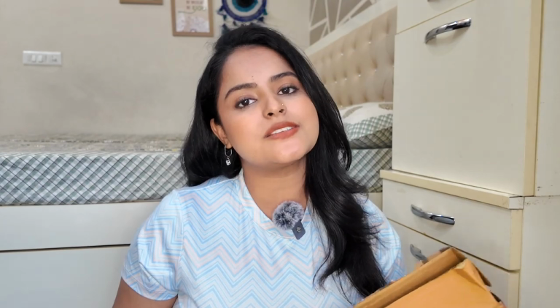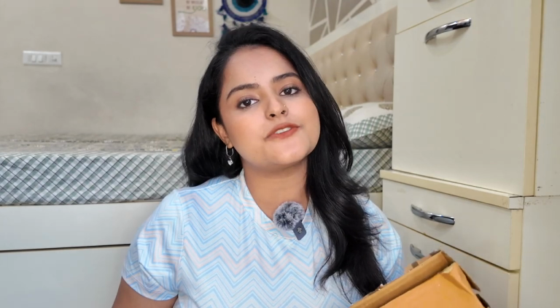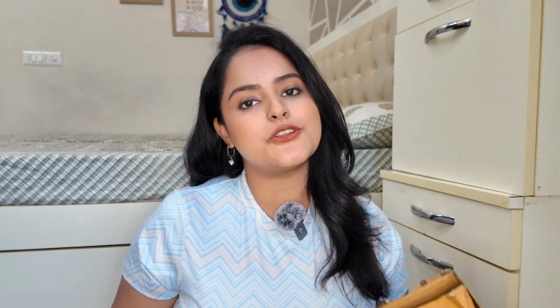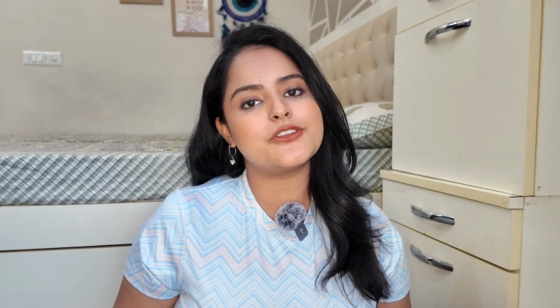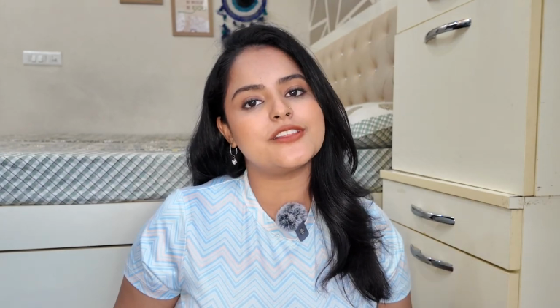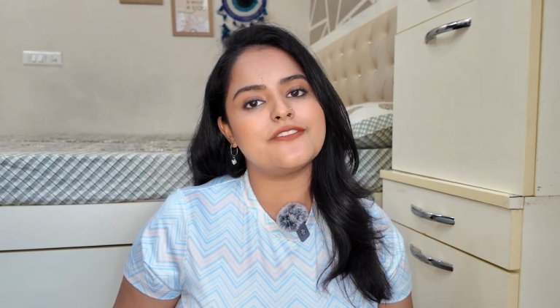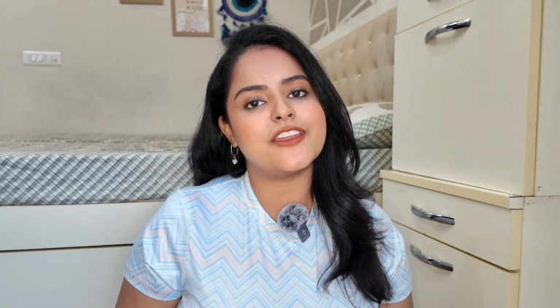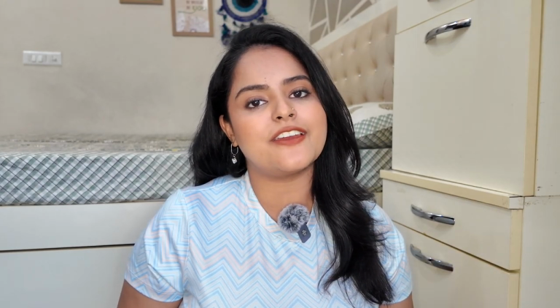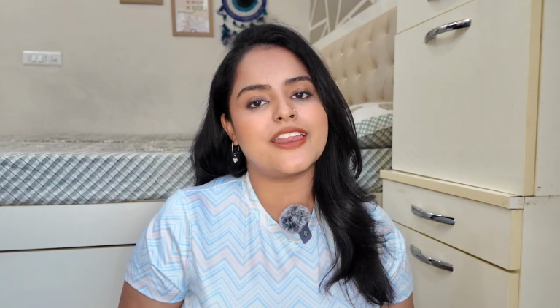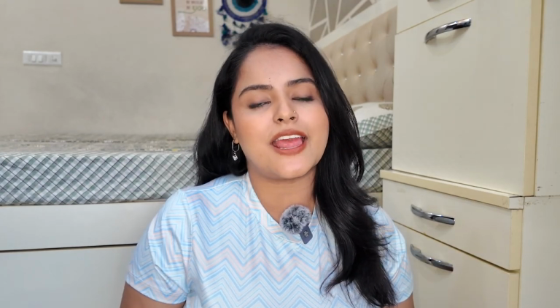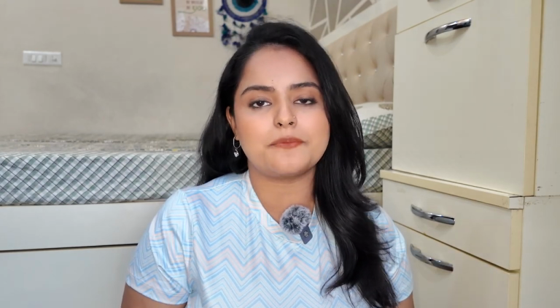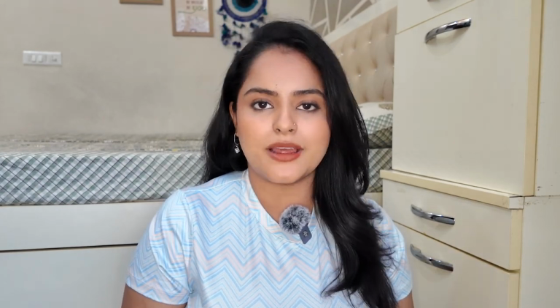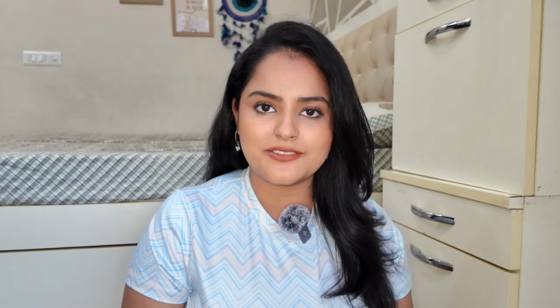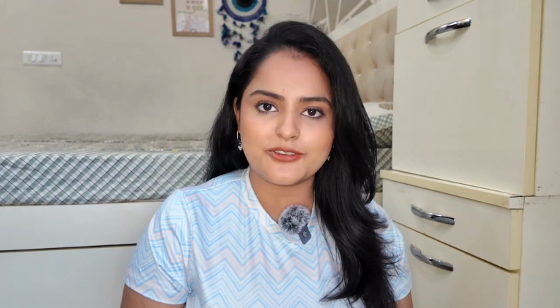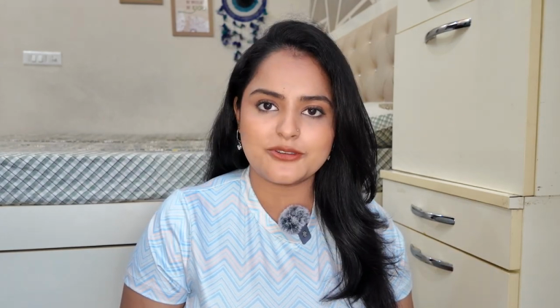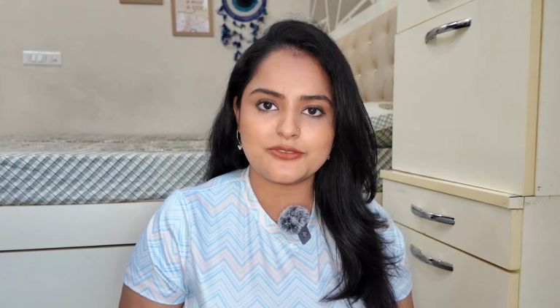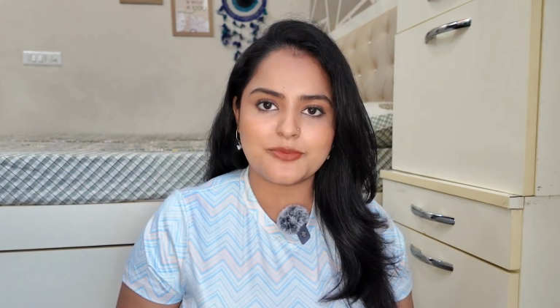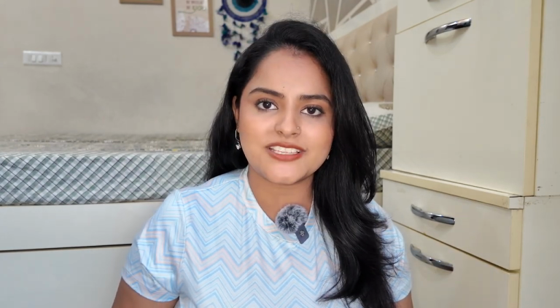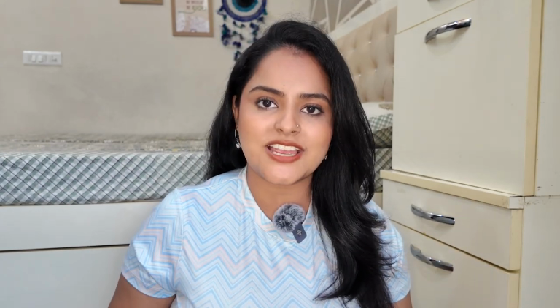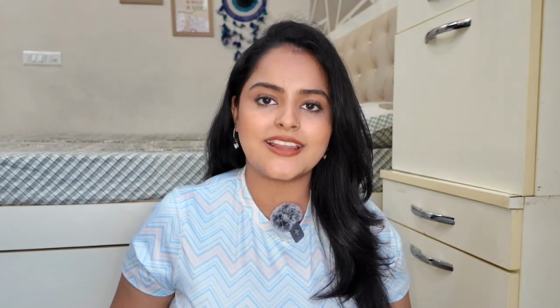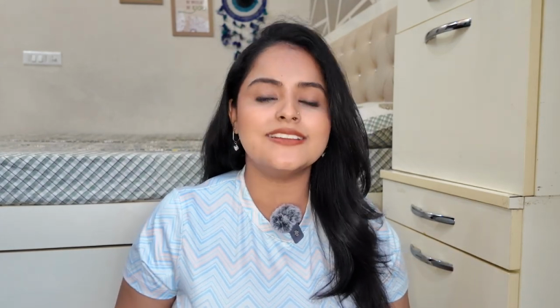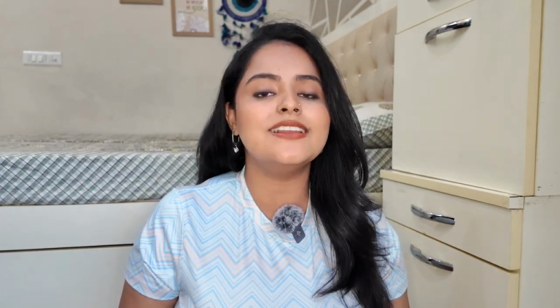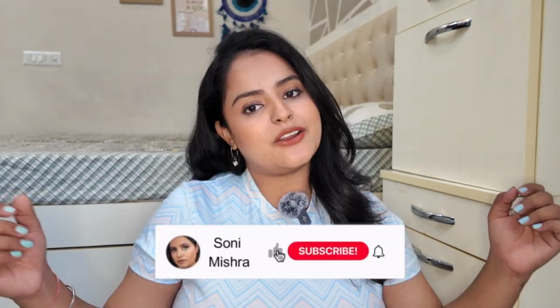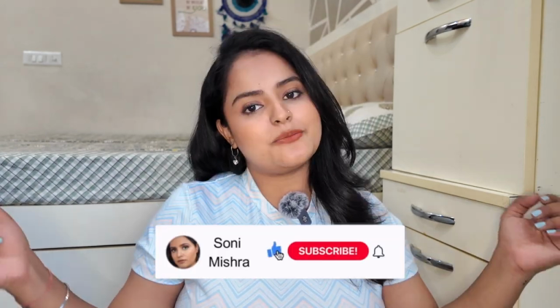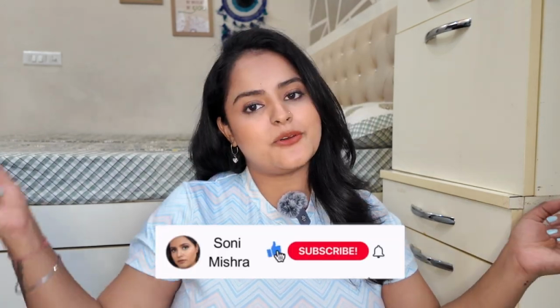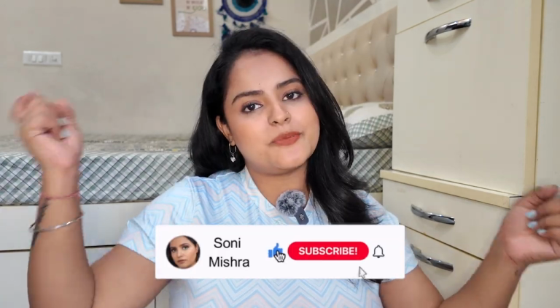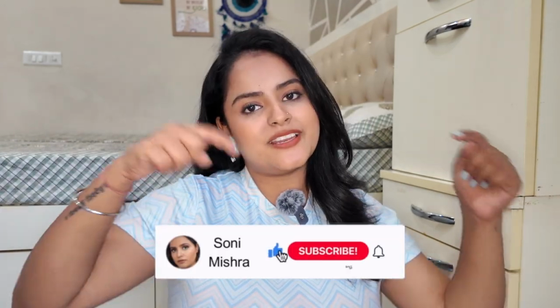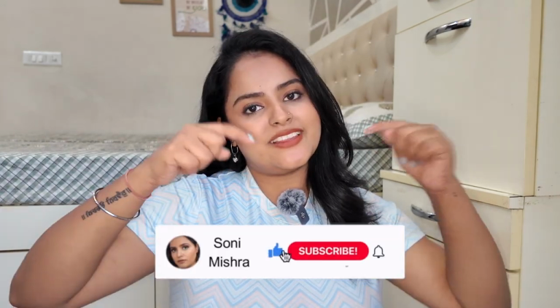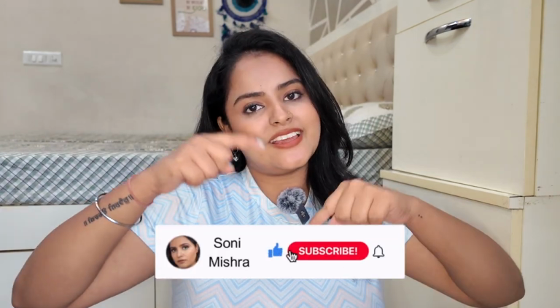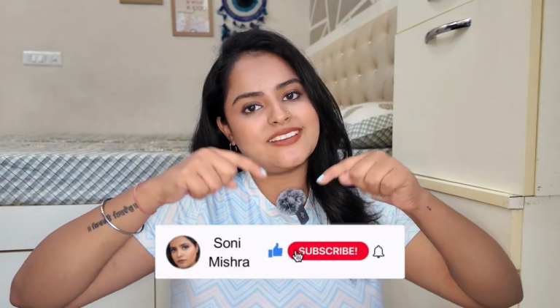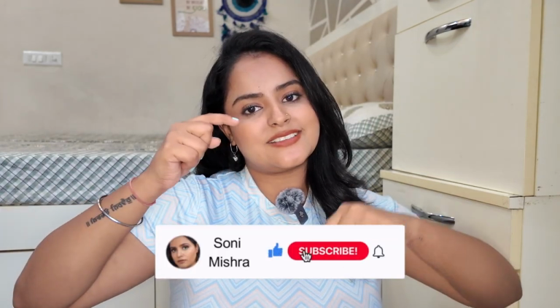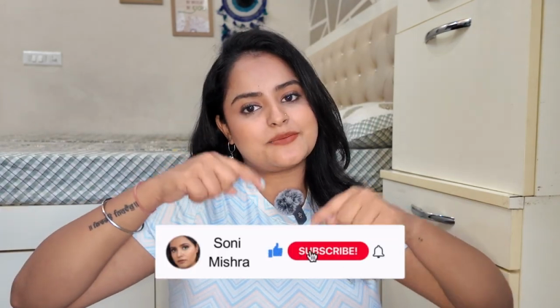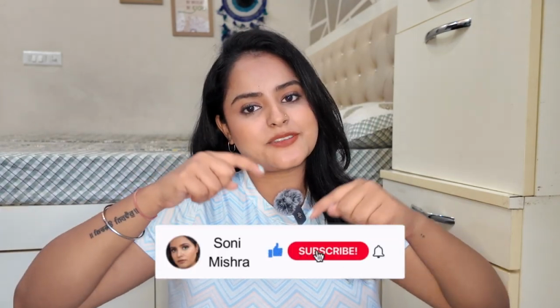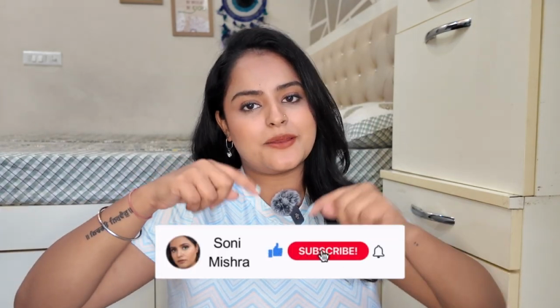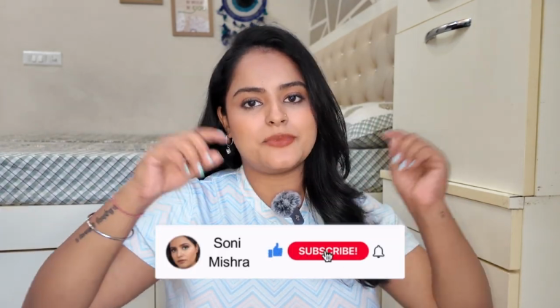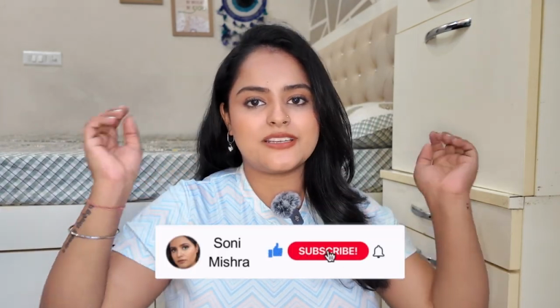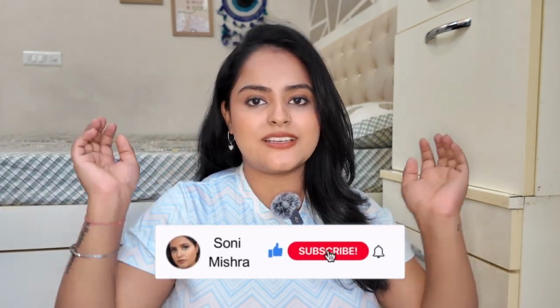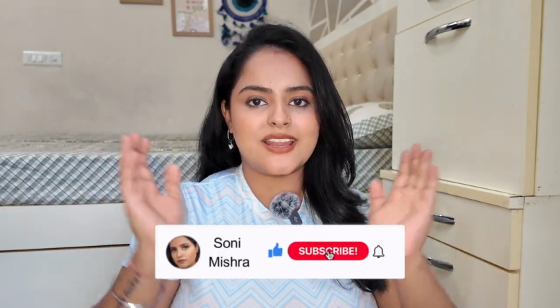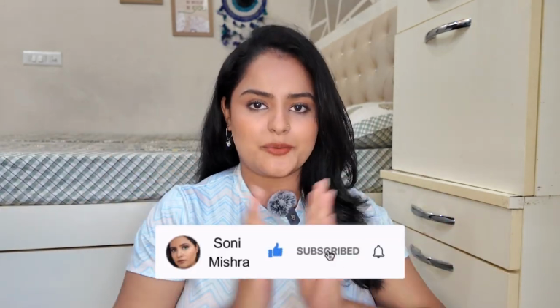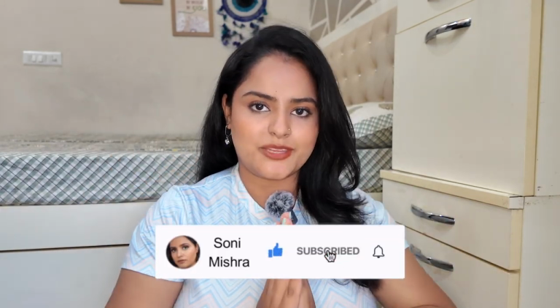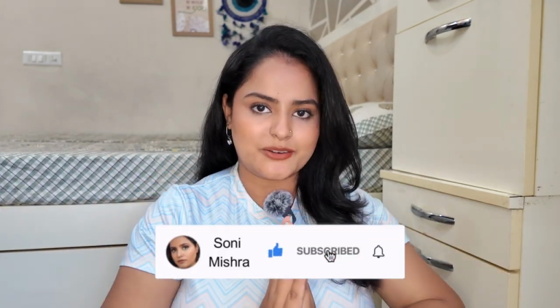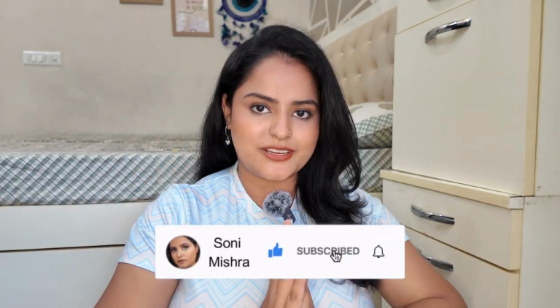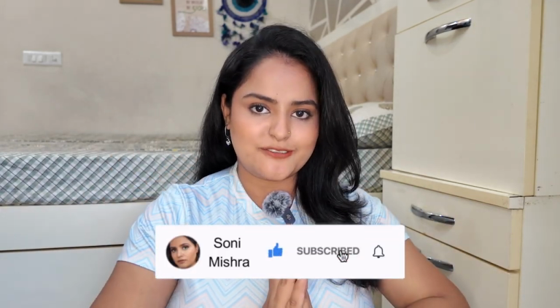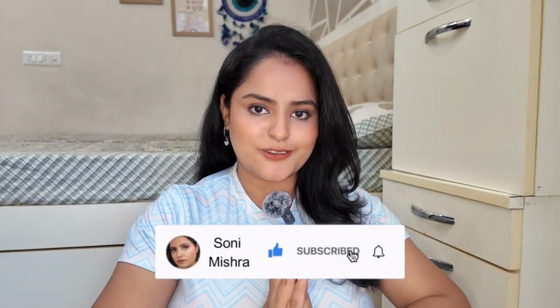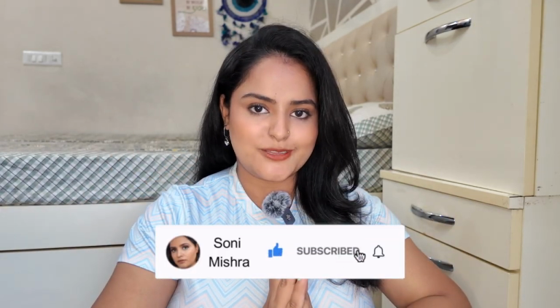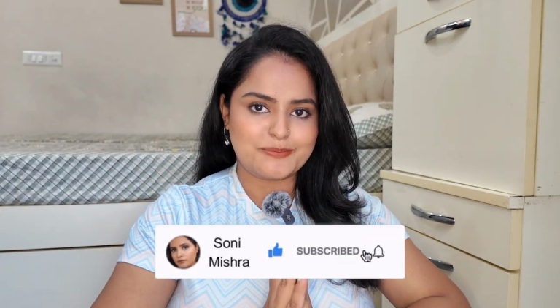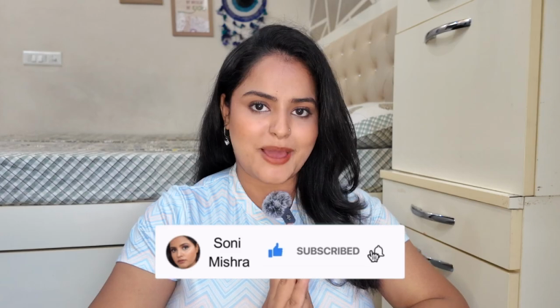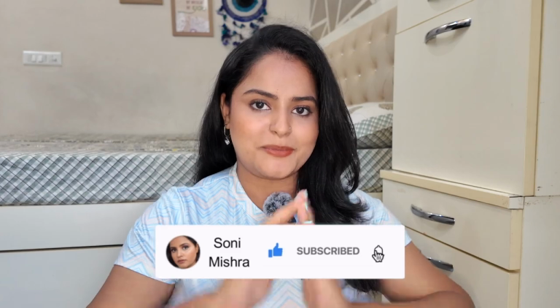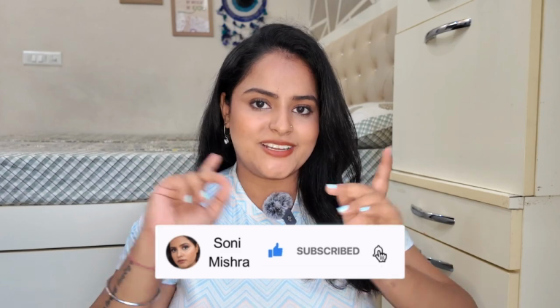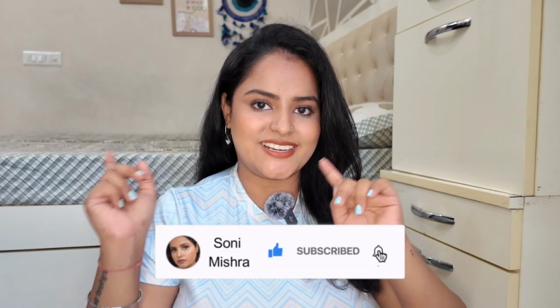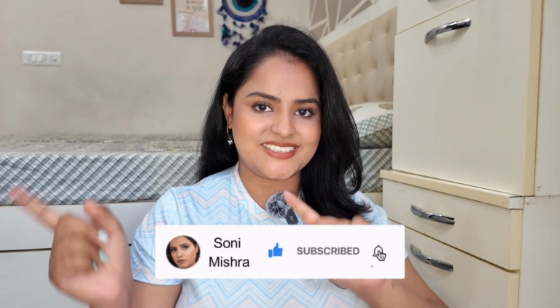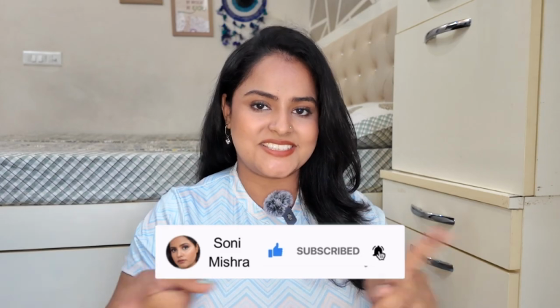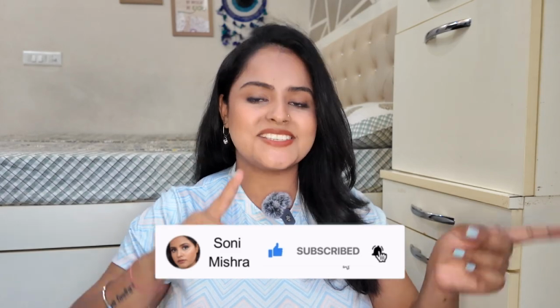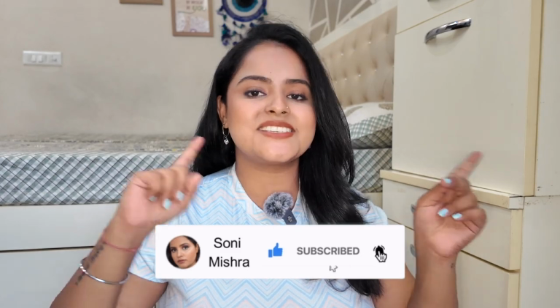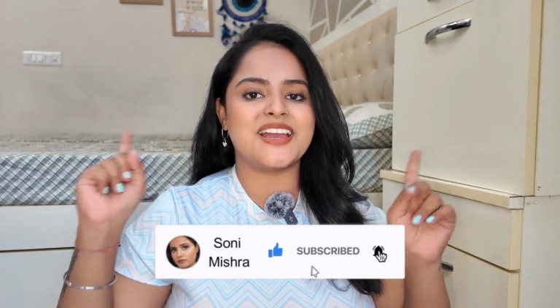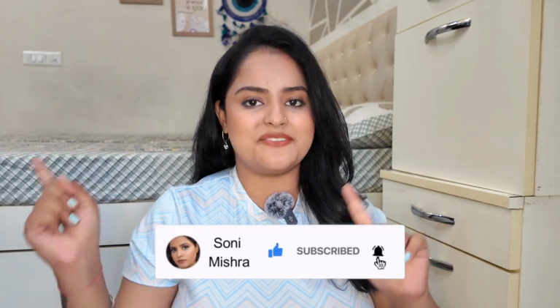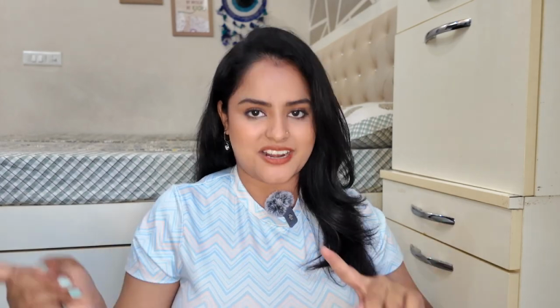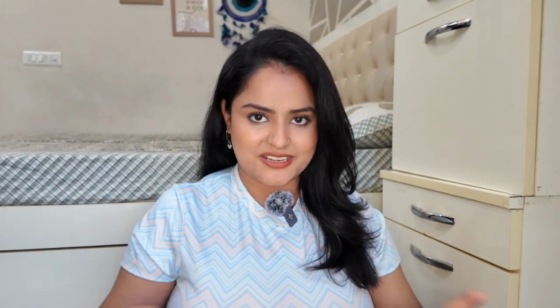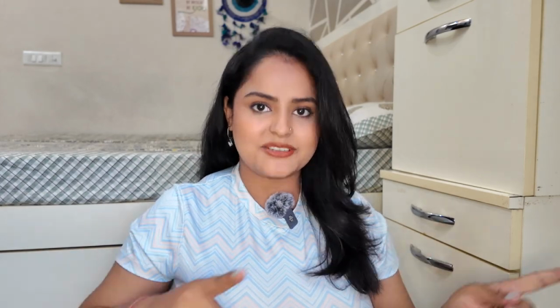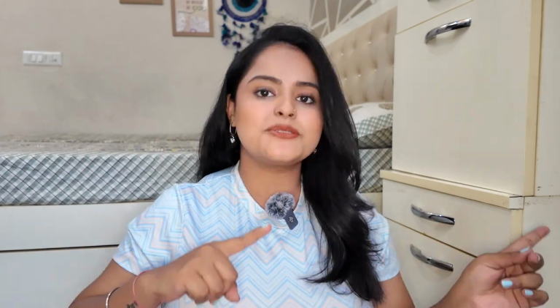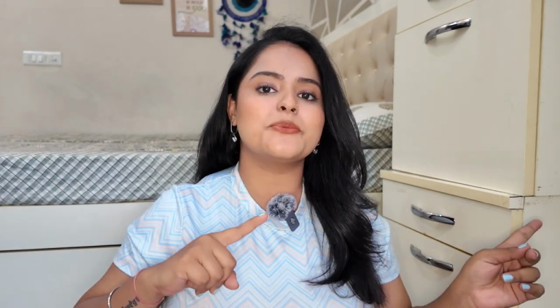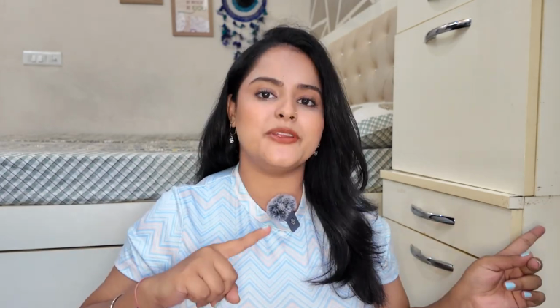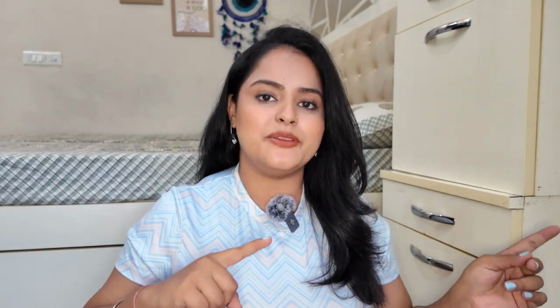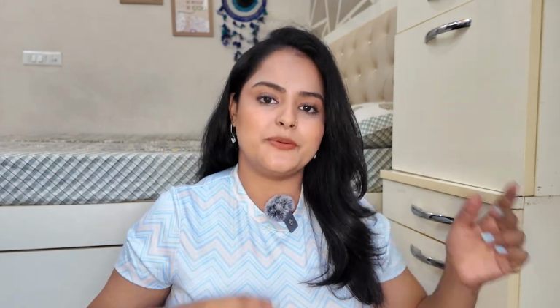If you are new to my channel, take out a moment and hit that red subscribe button. Now without any further blabbering, let's just dive right into the video.